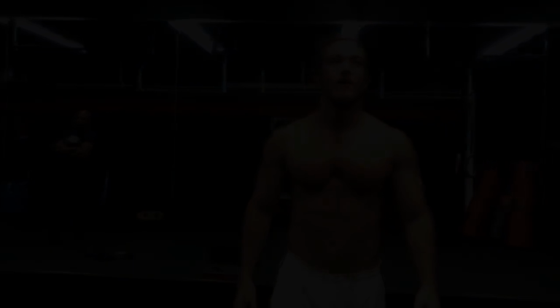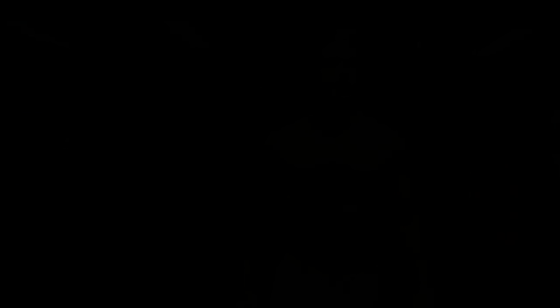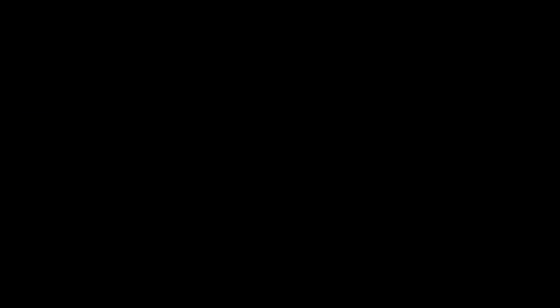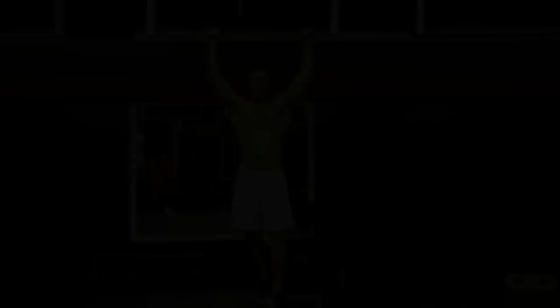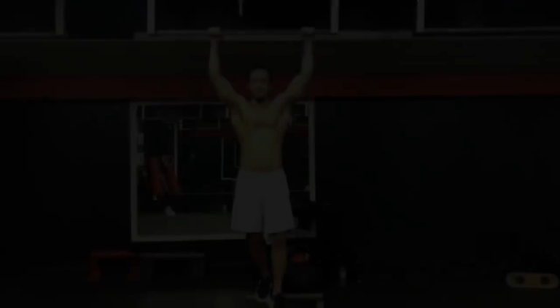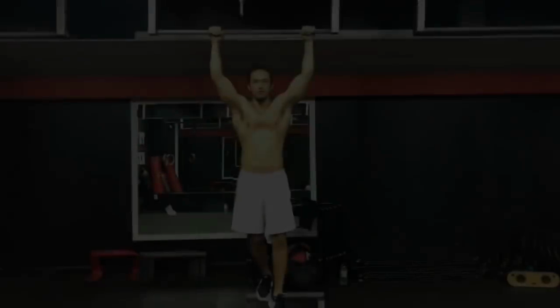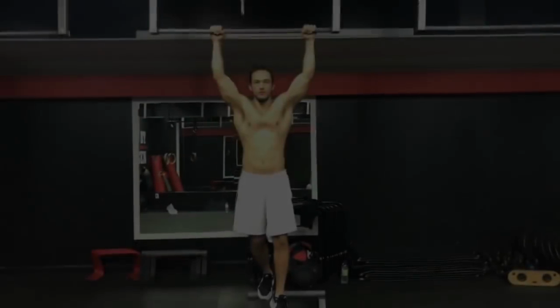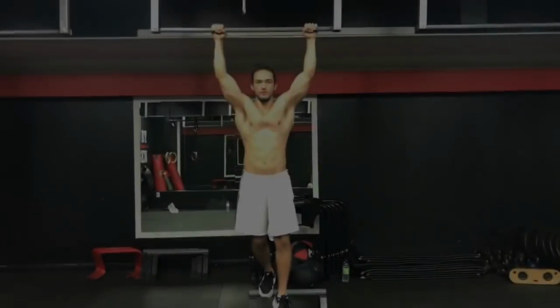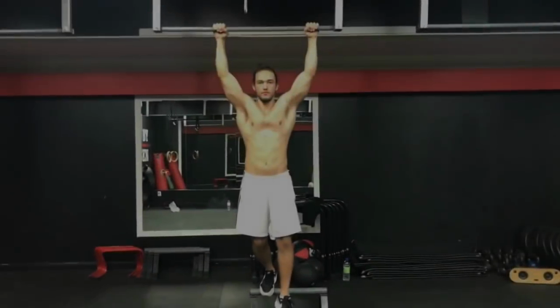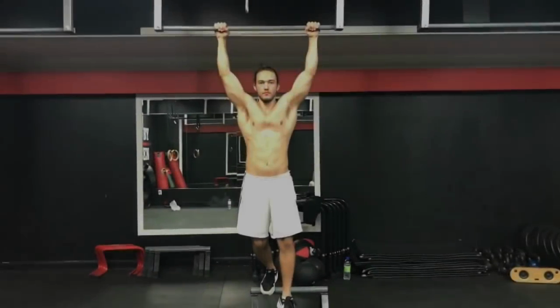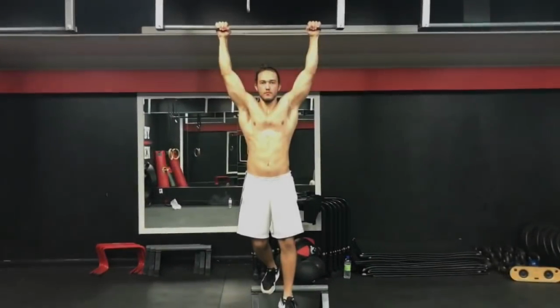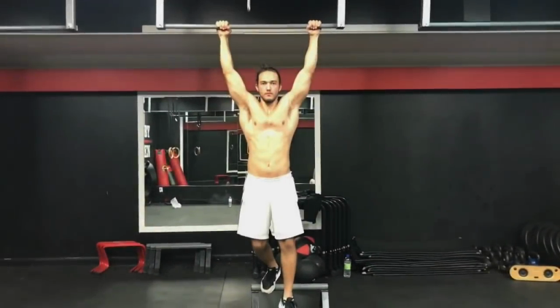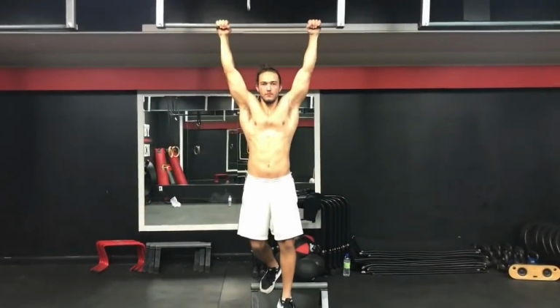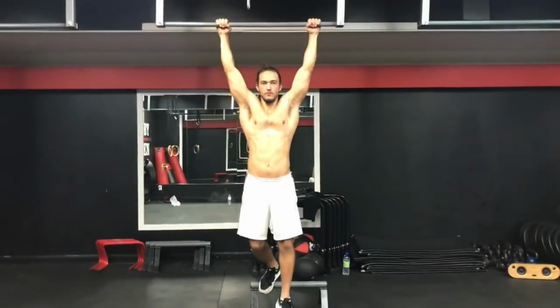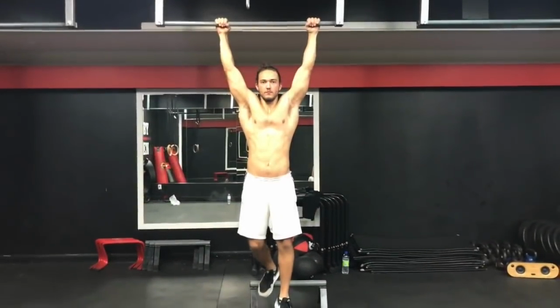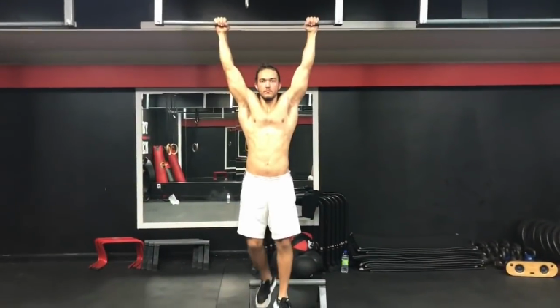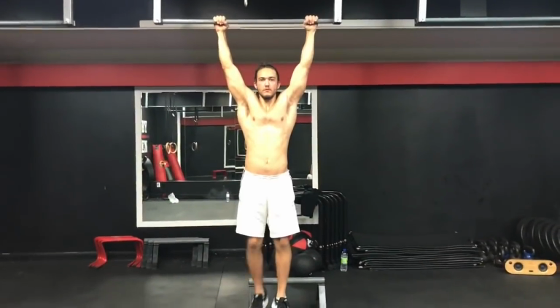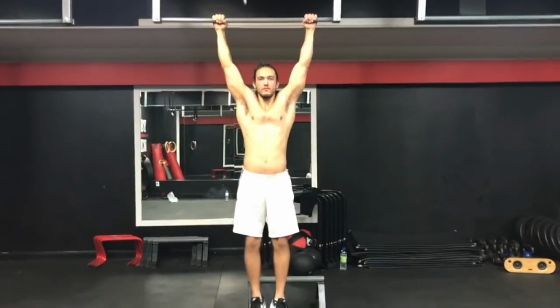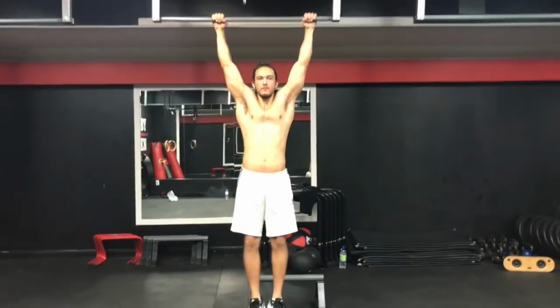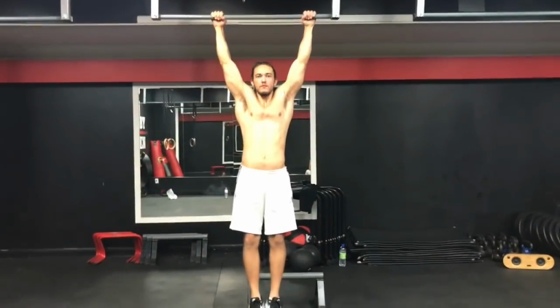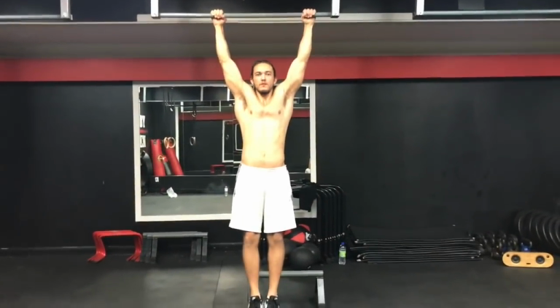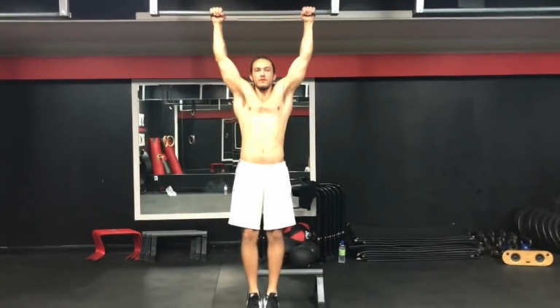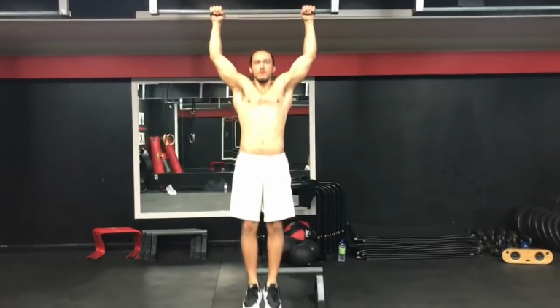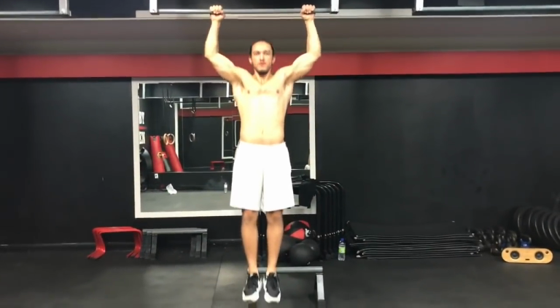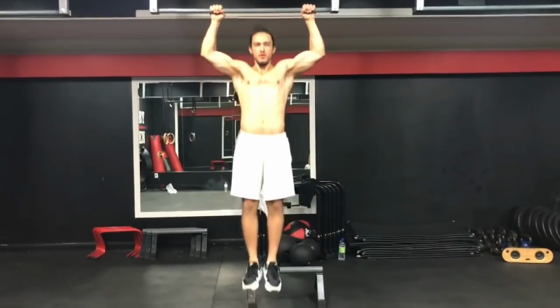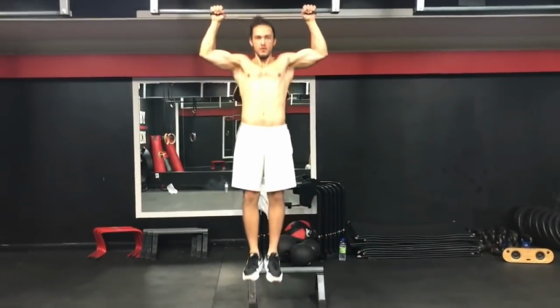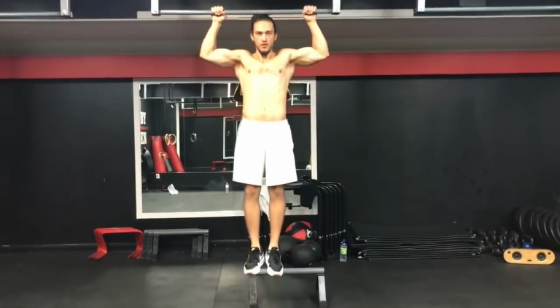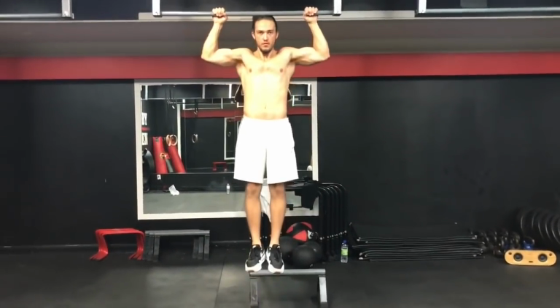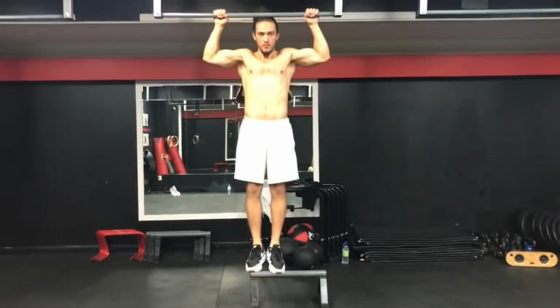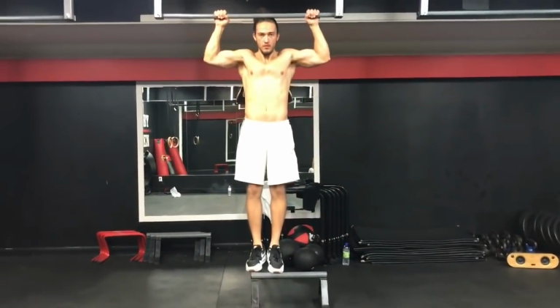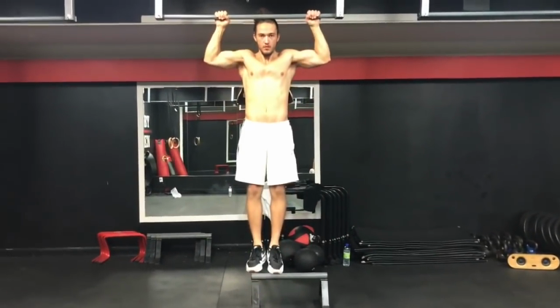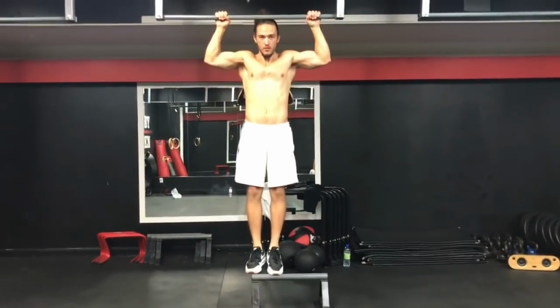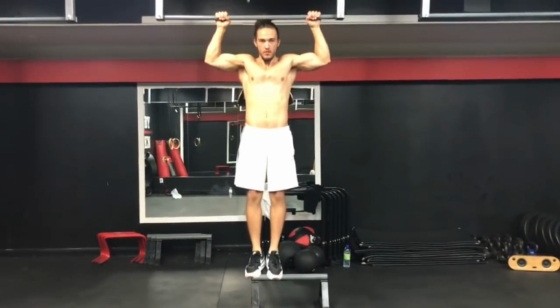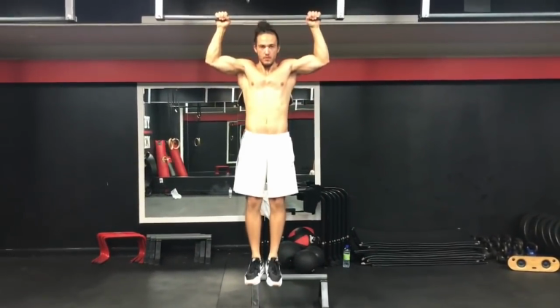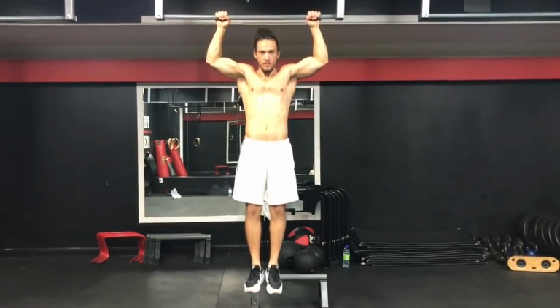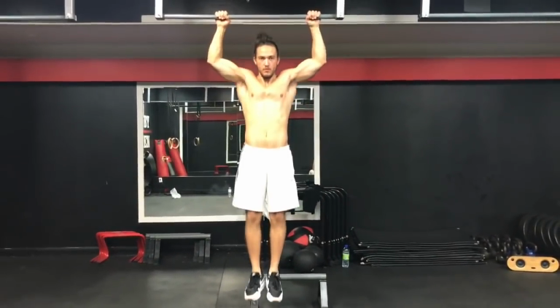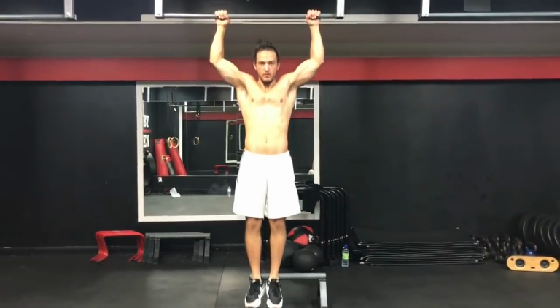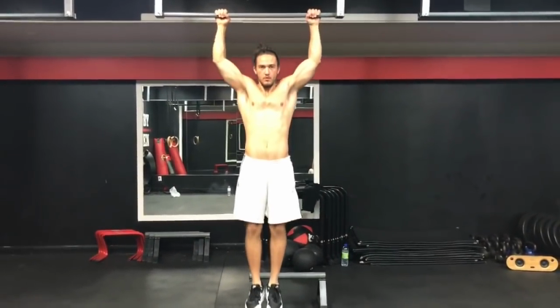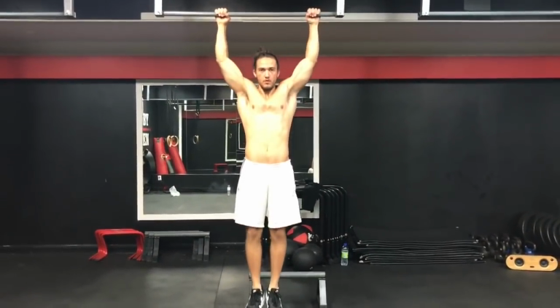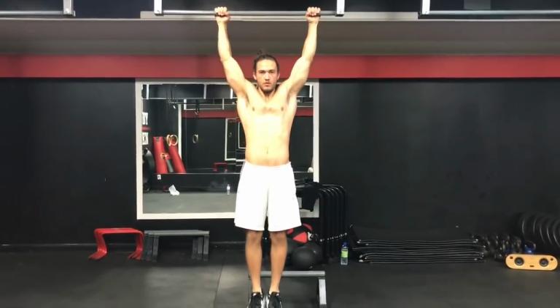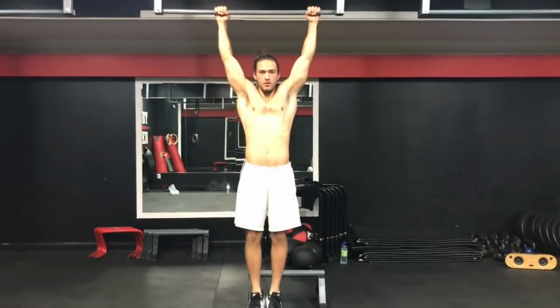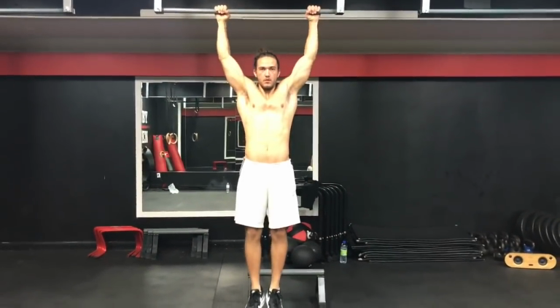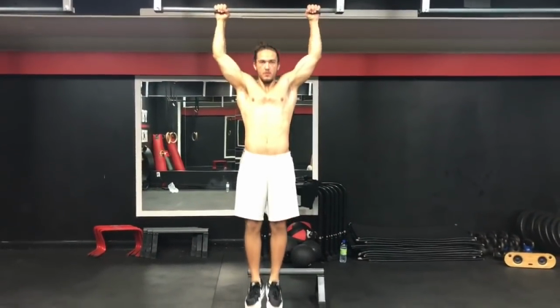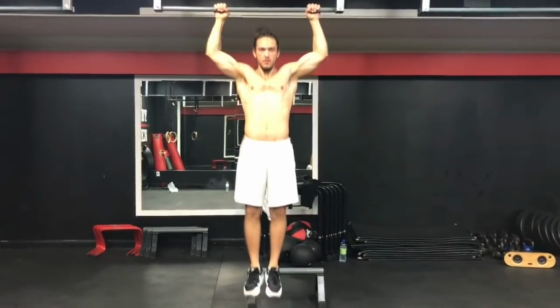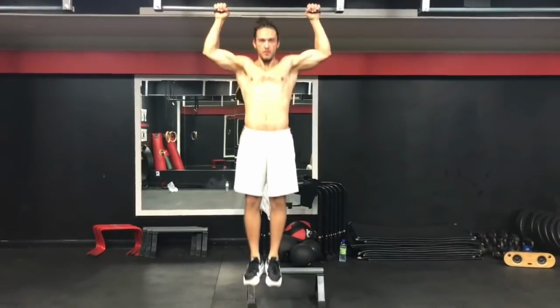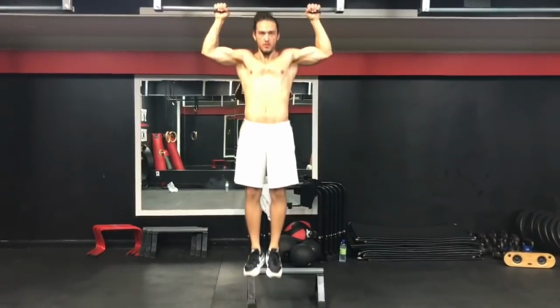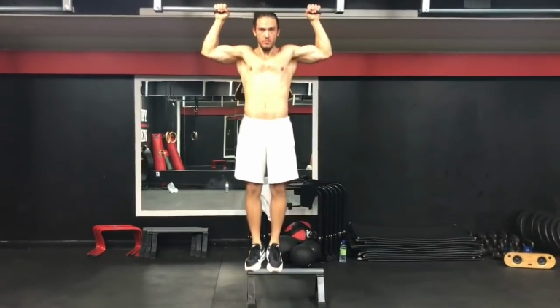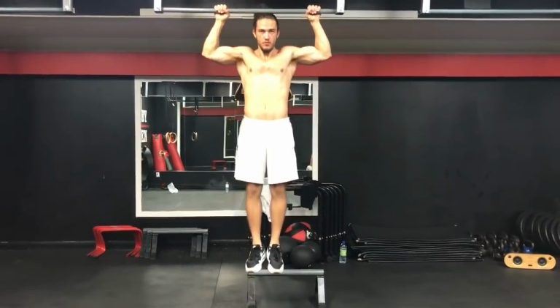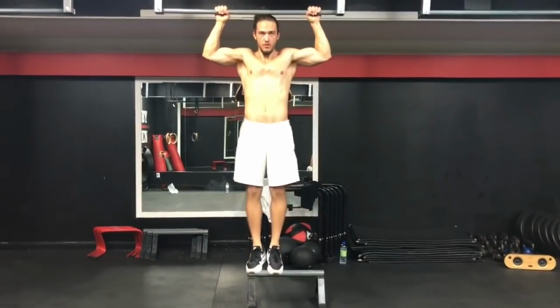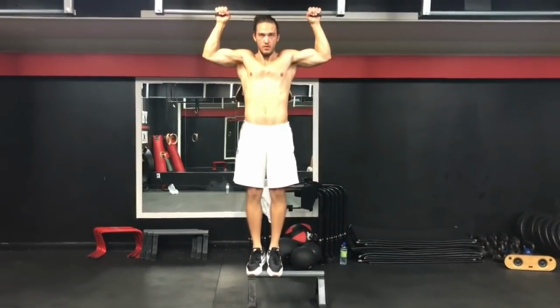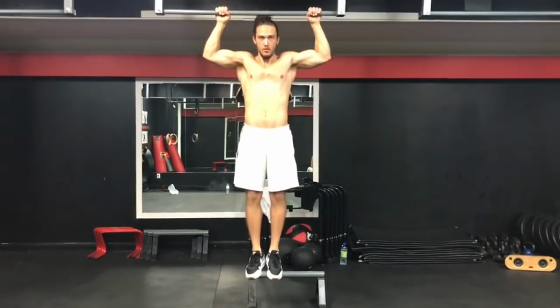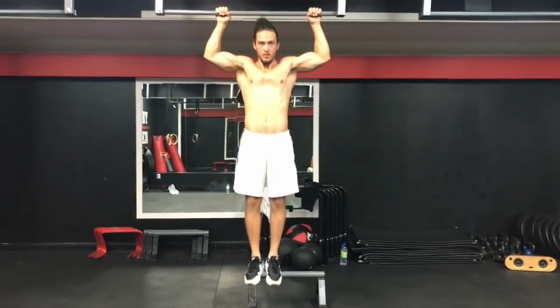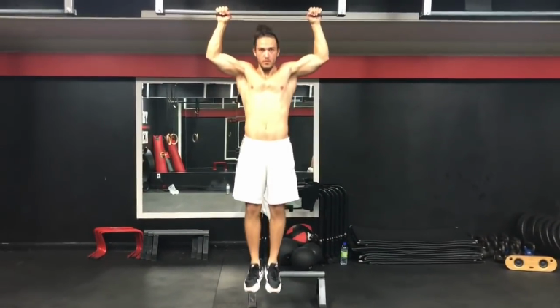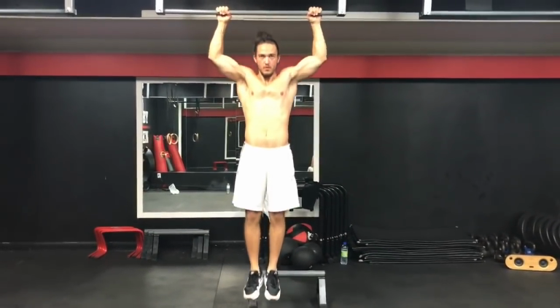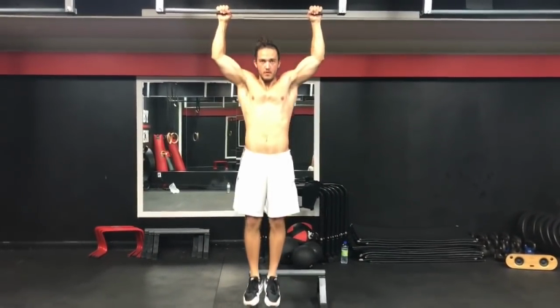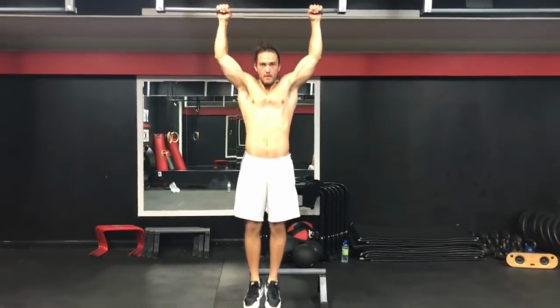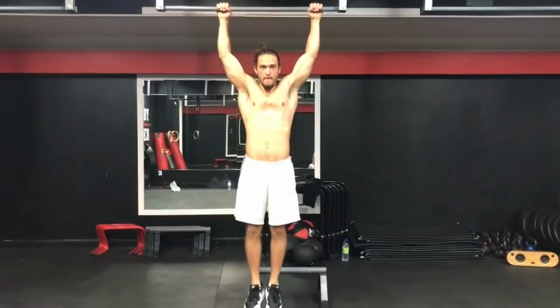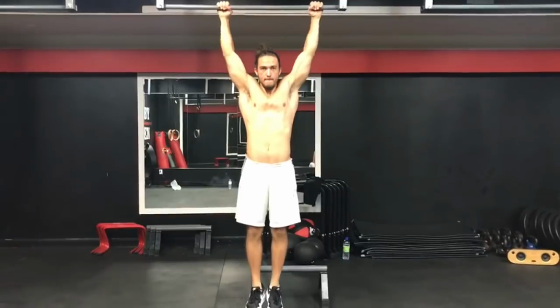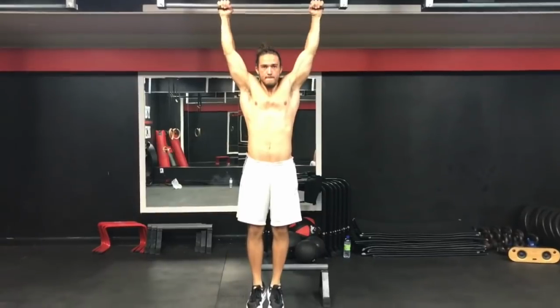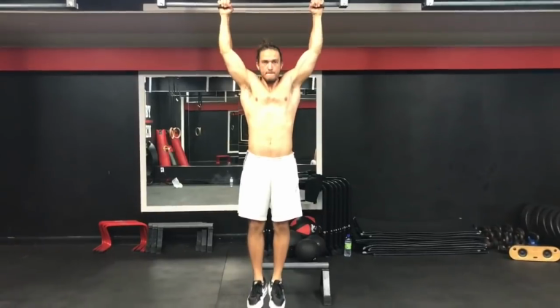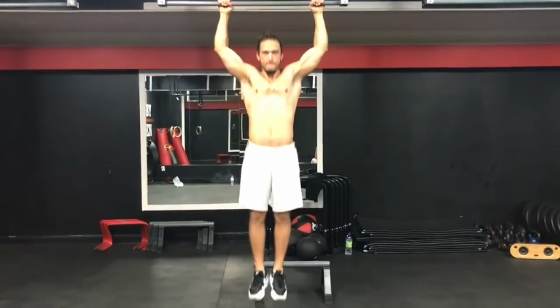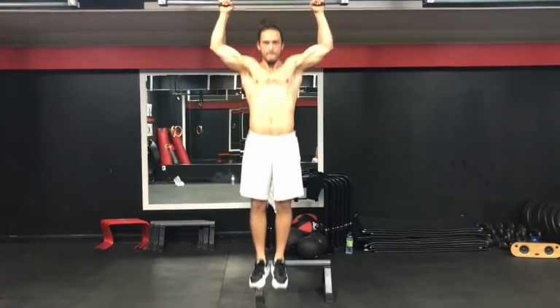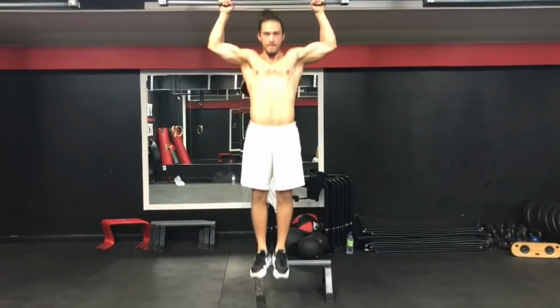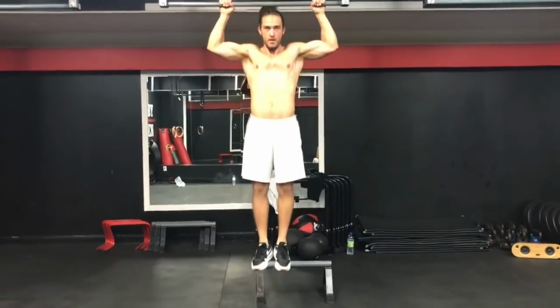E aí galera, beleza? Aqui é o Pinho. Vou mostrar aqui pra vocês um pouco da minha rotina básica de costas pra finalizar.